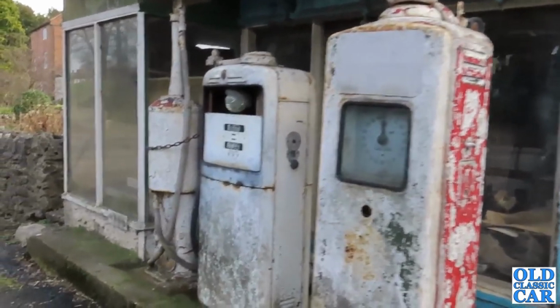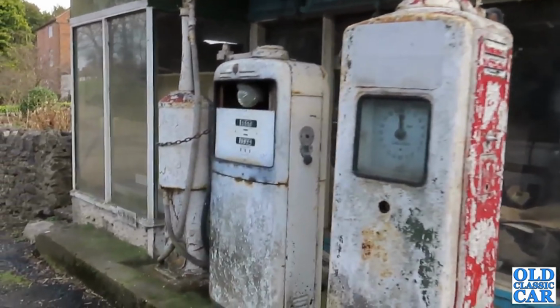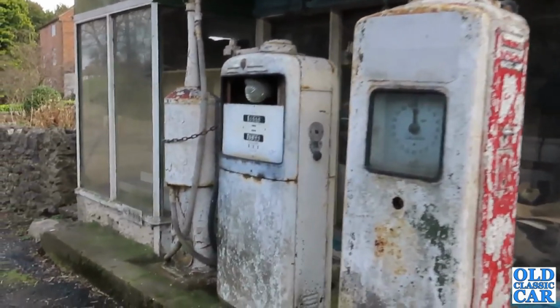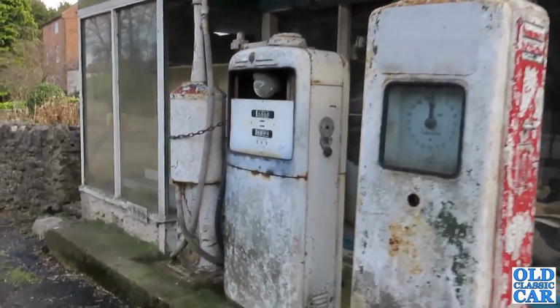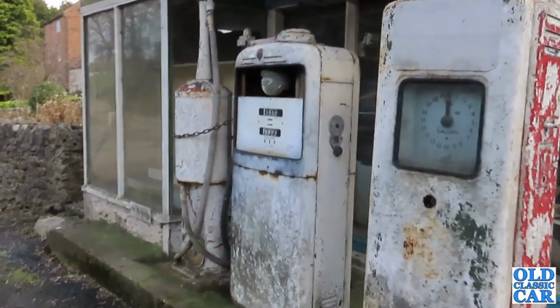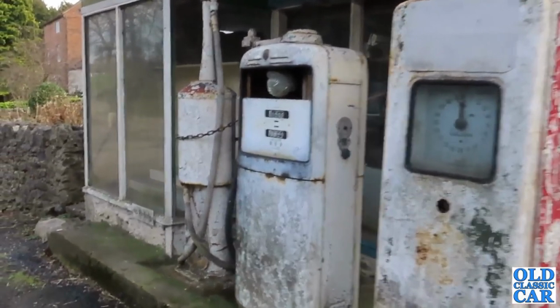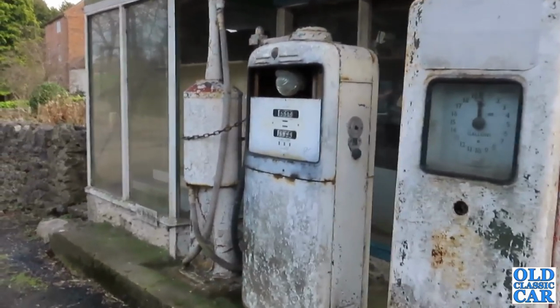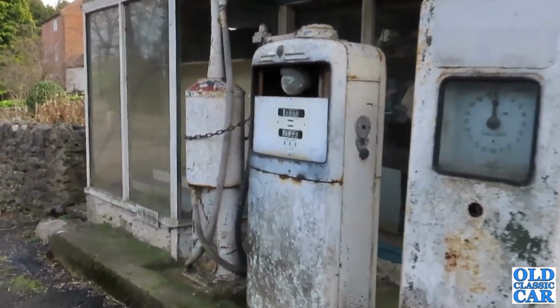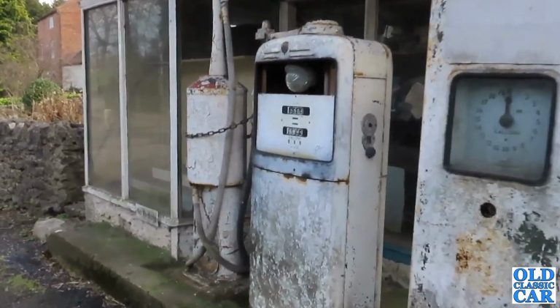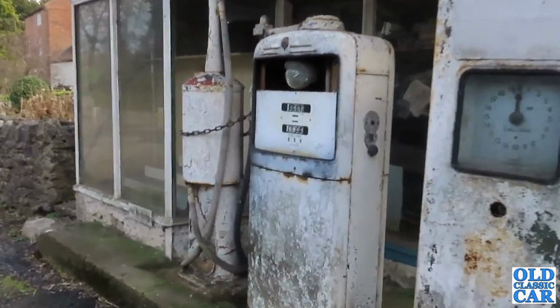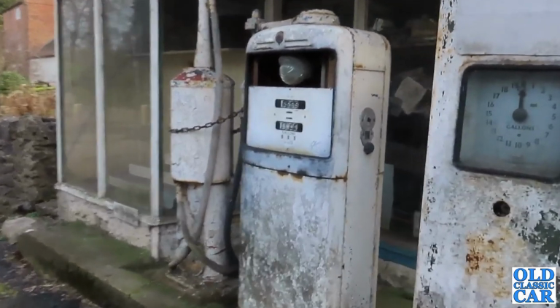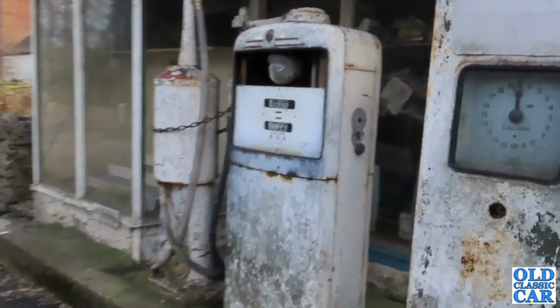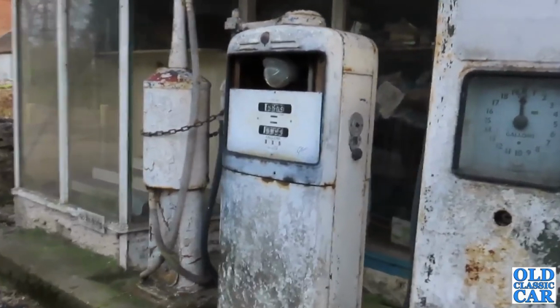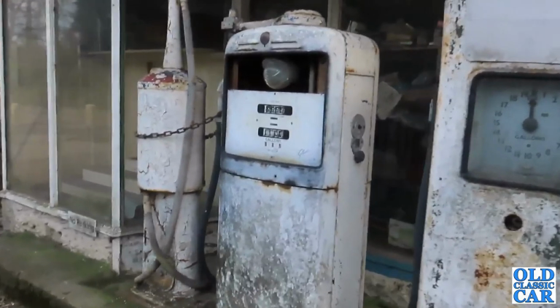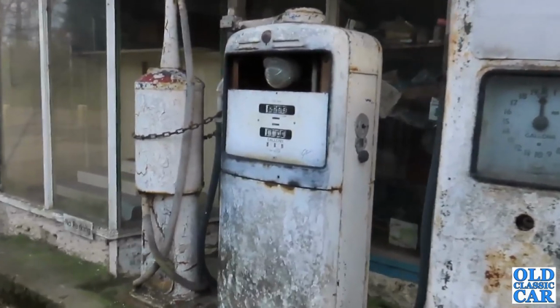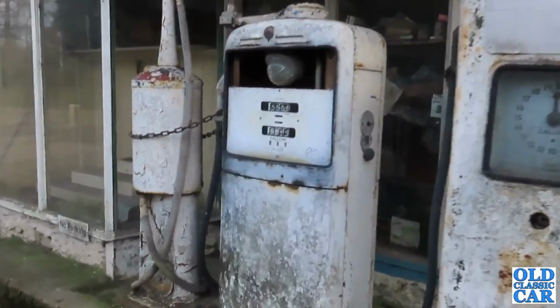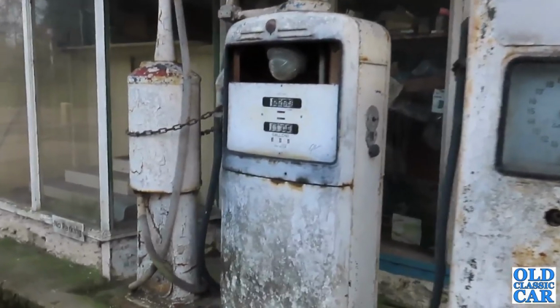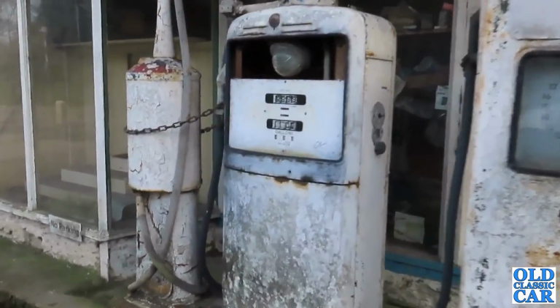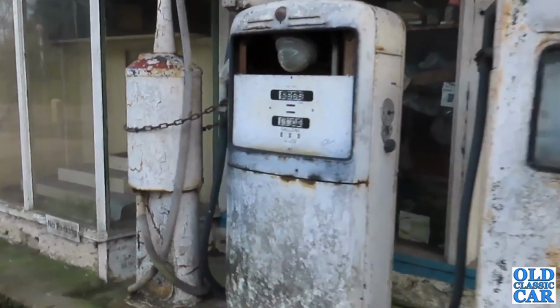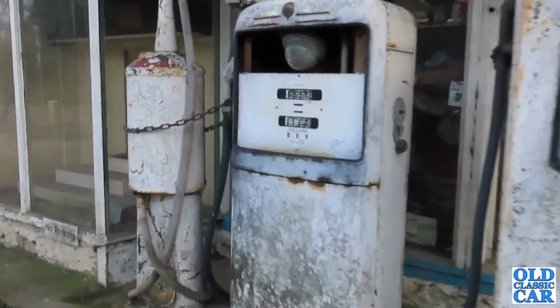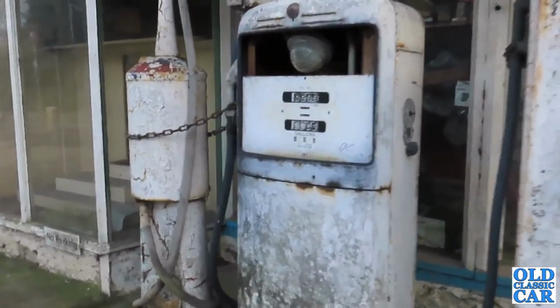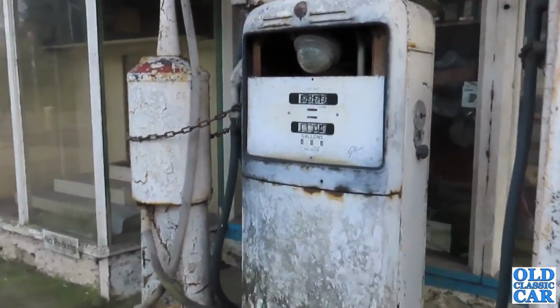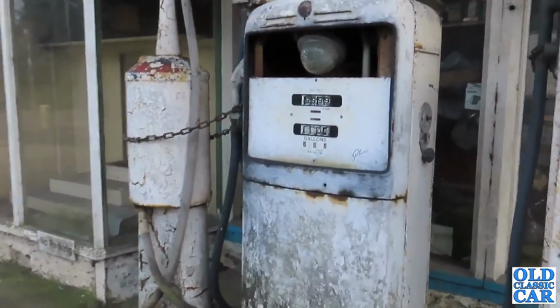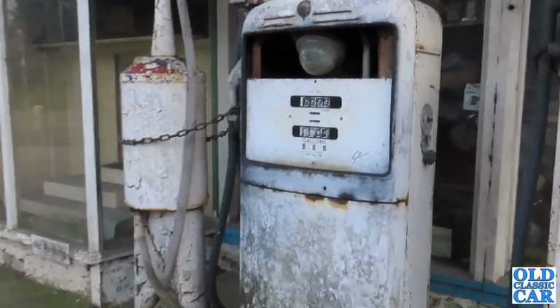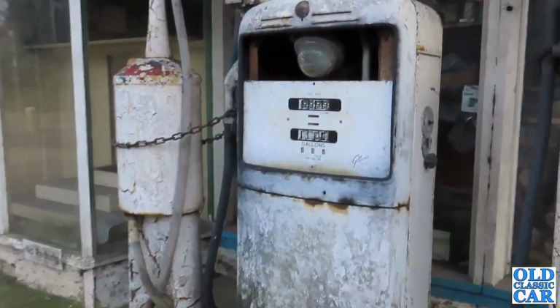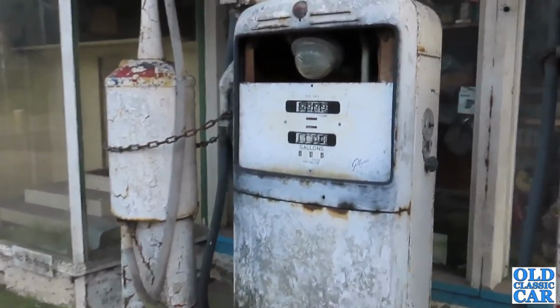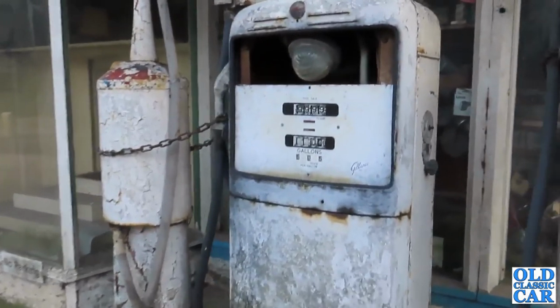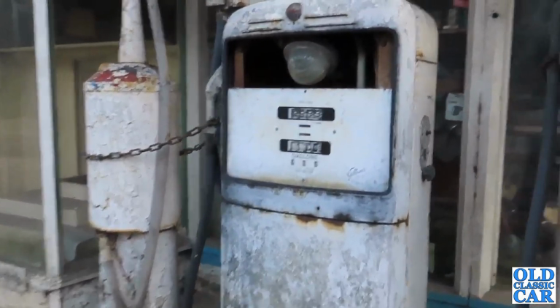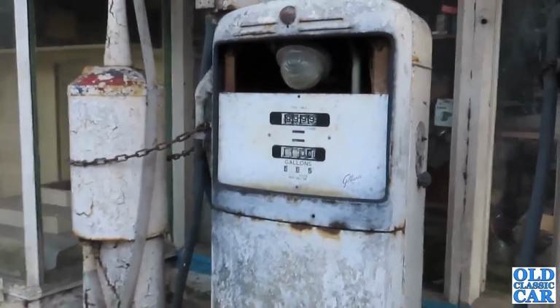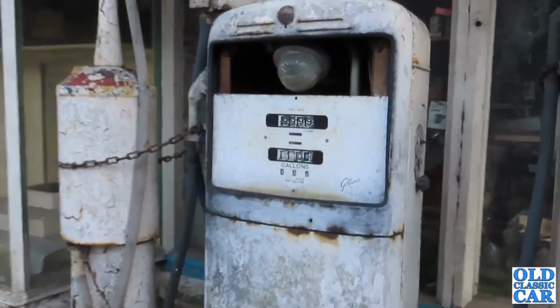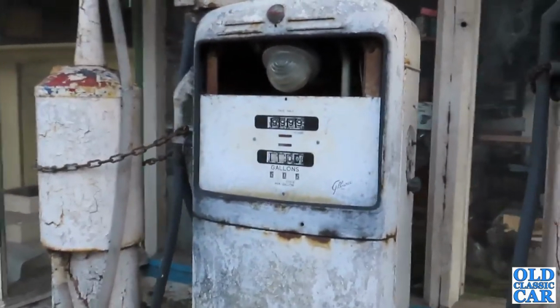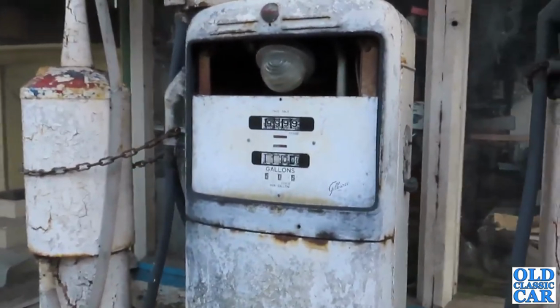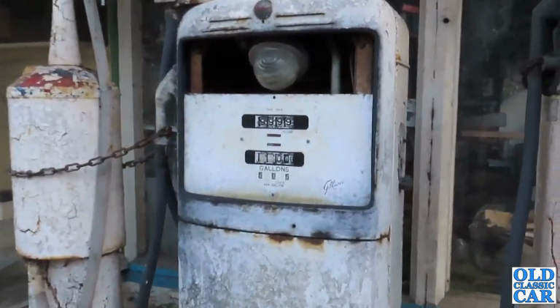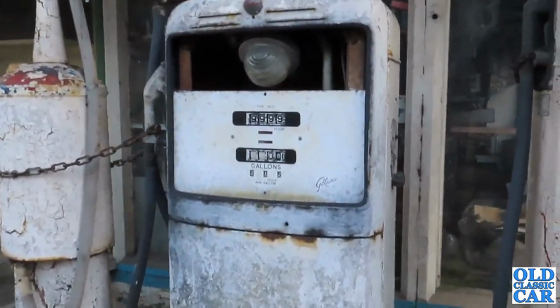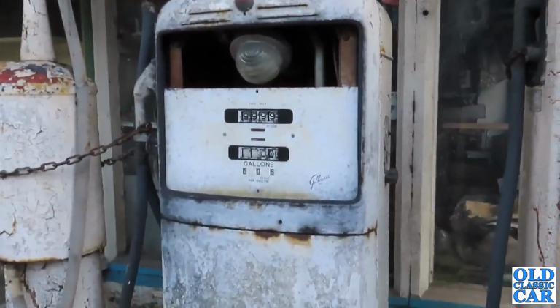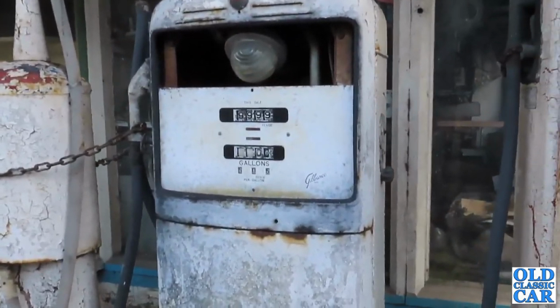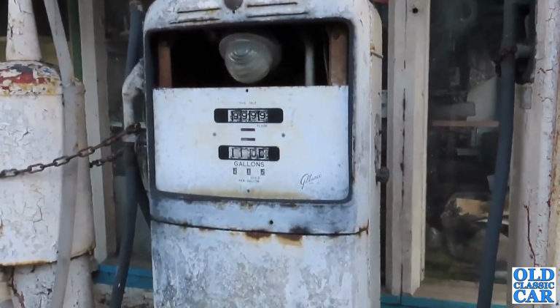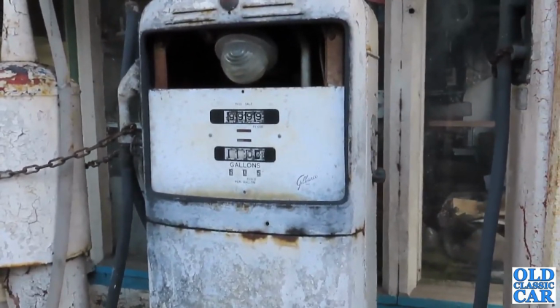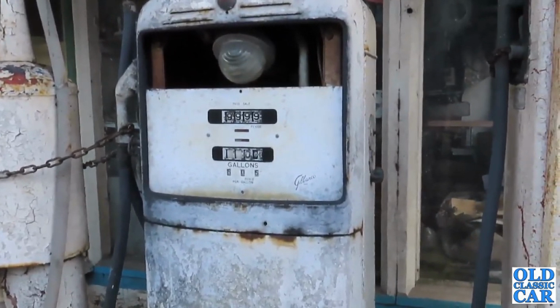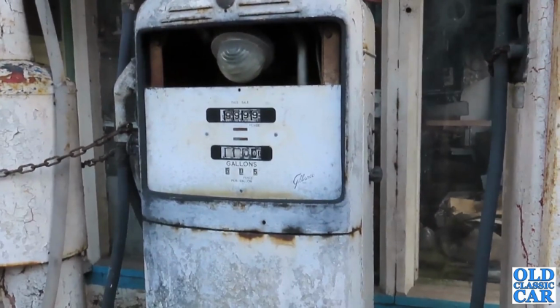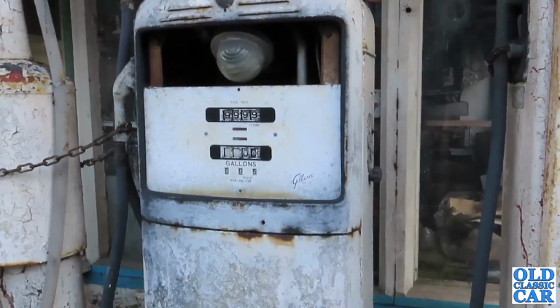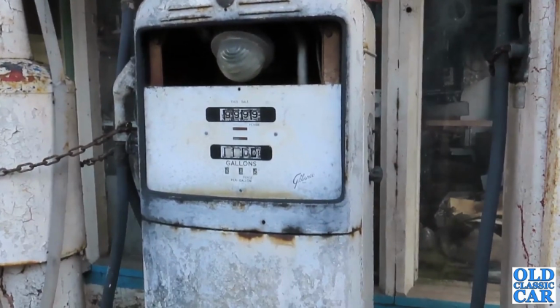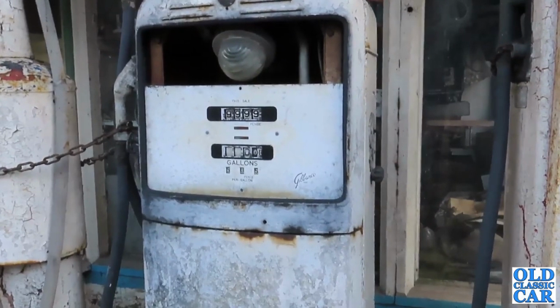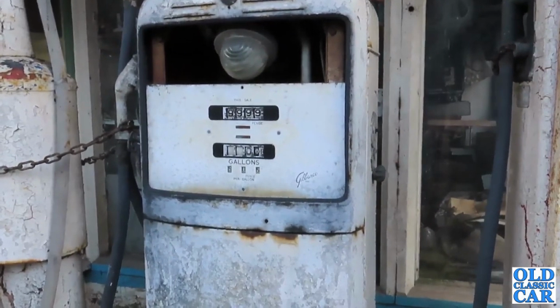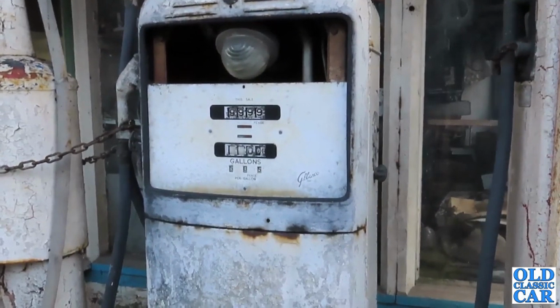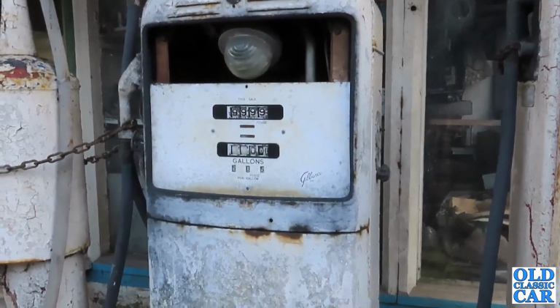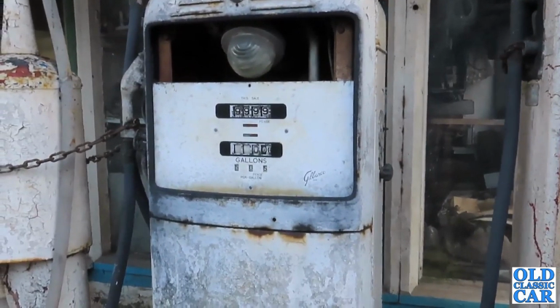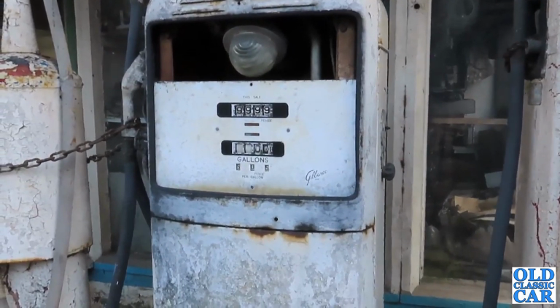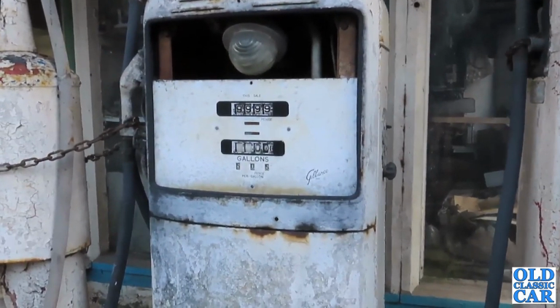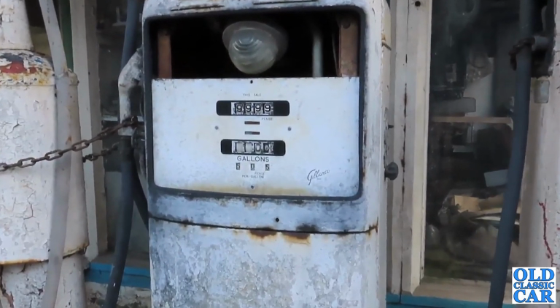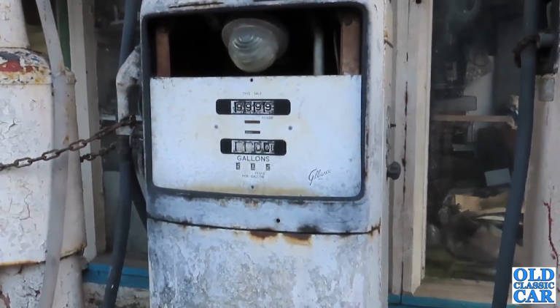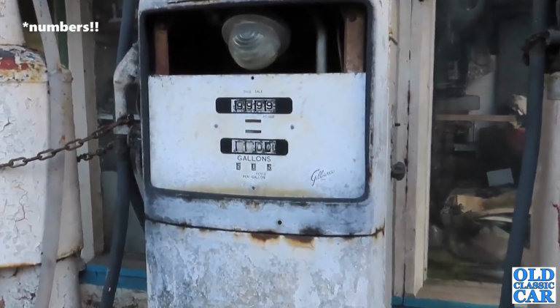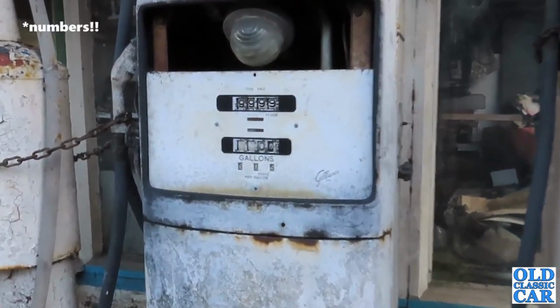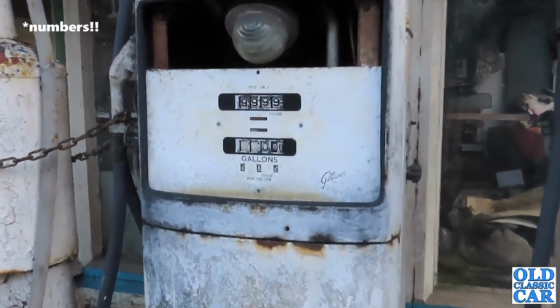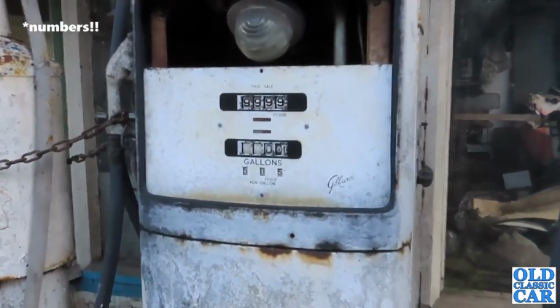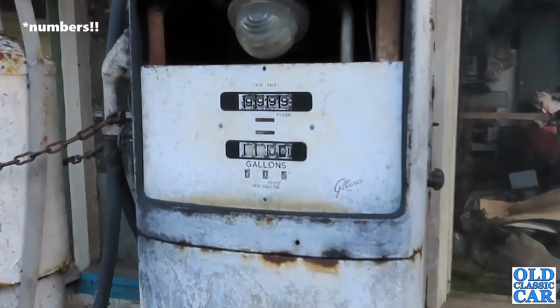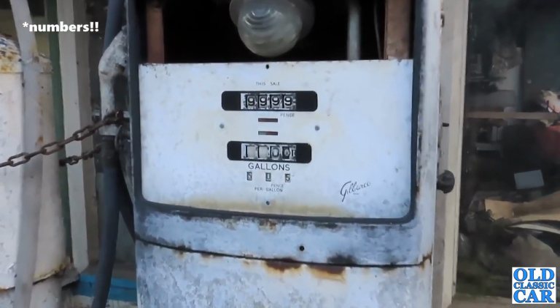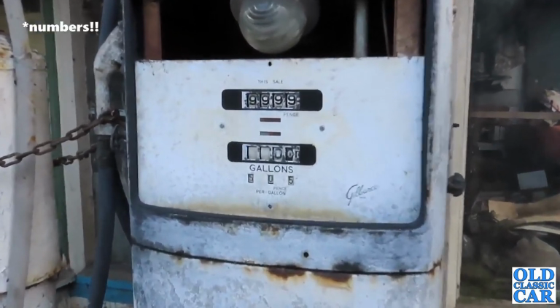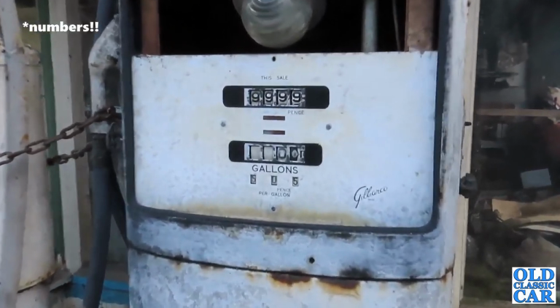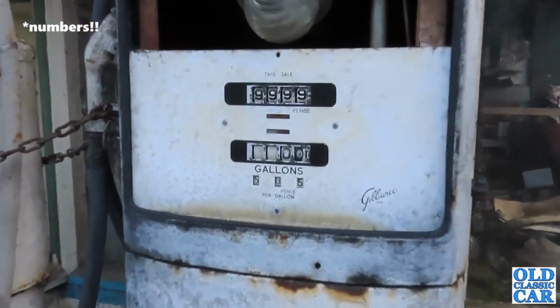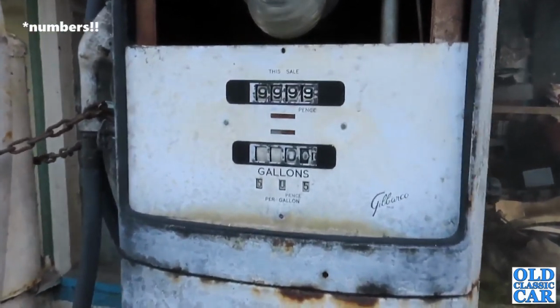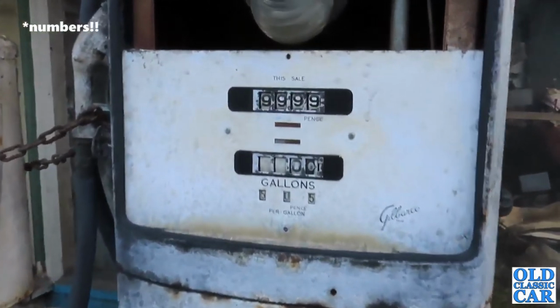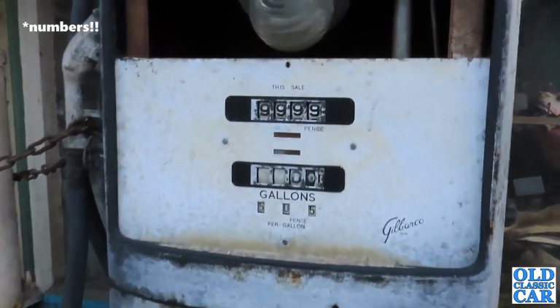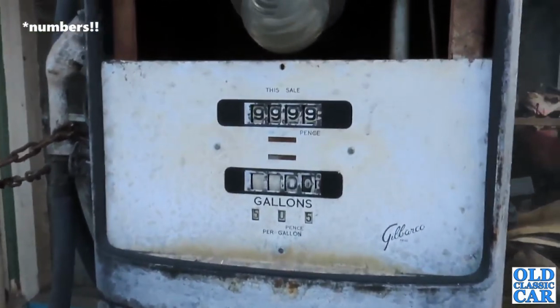This one here is a Gilbarco. It's missing the glass front now and those letters haven't spun for quite a while.